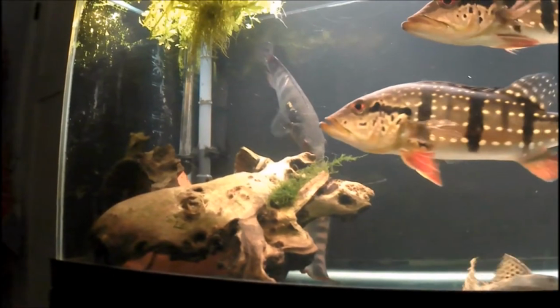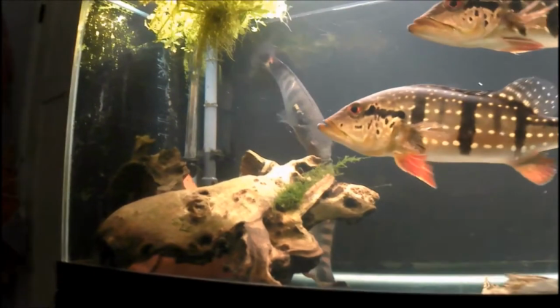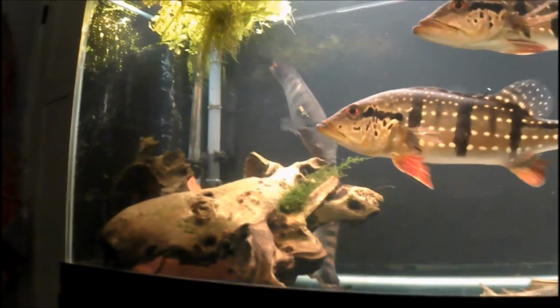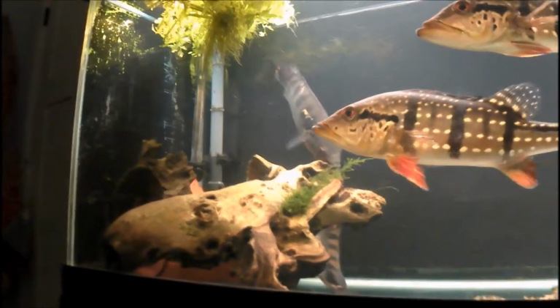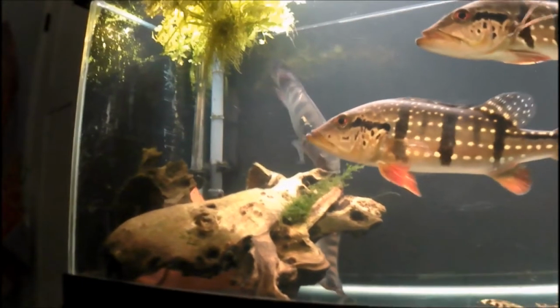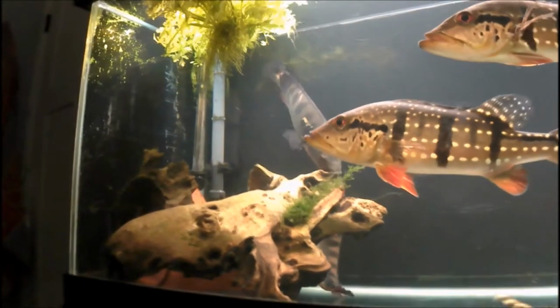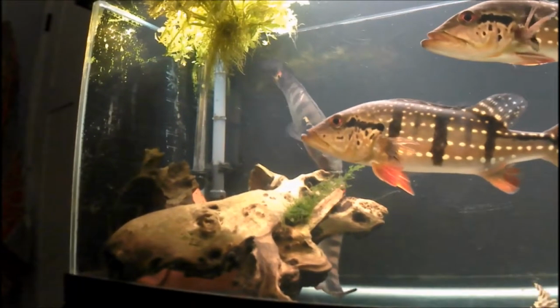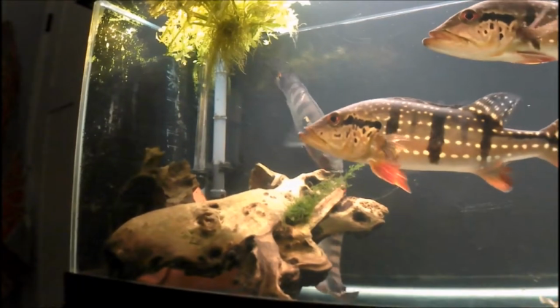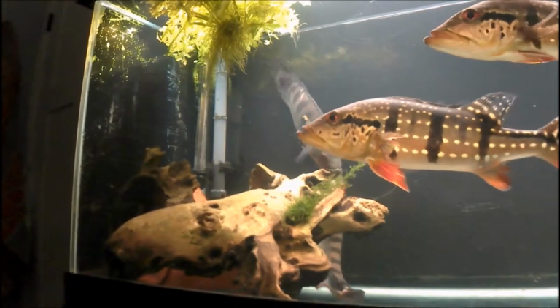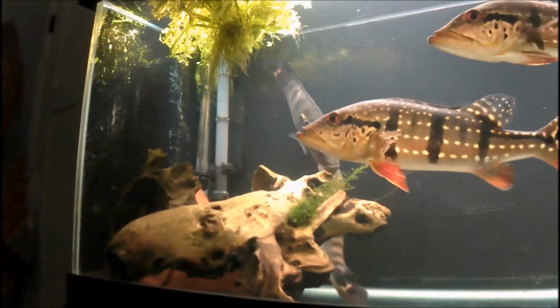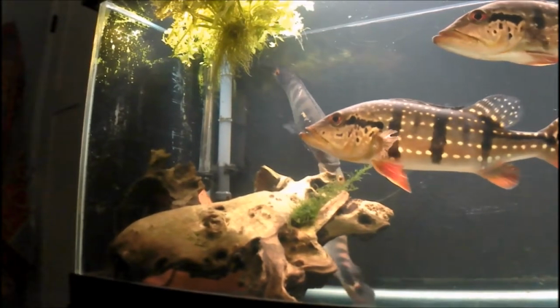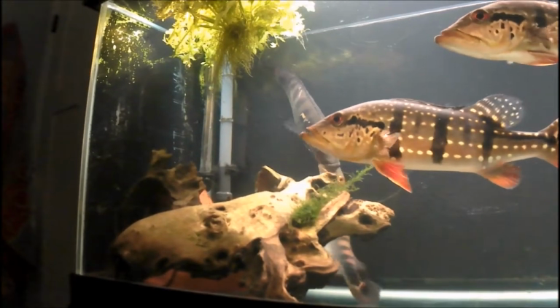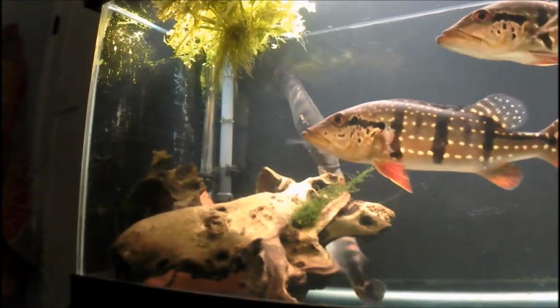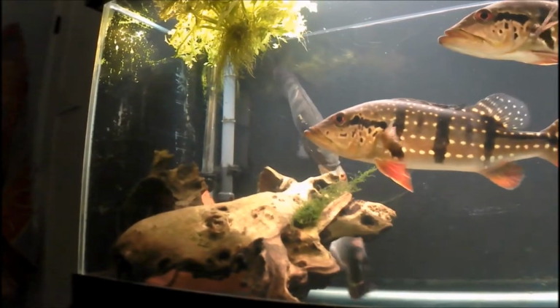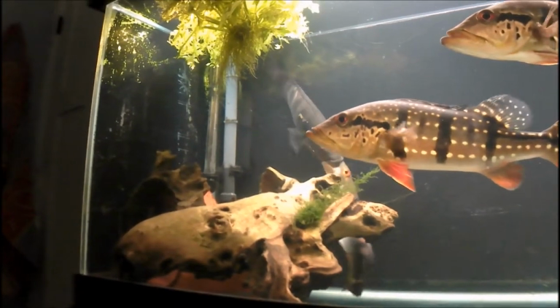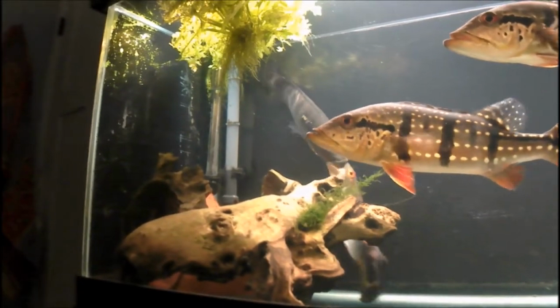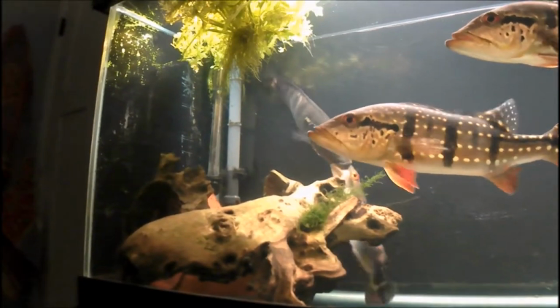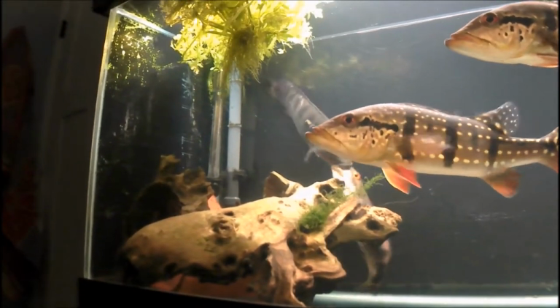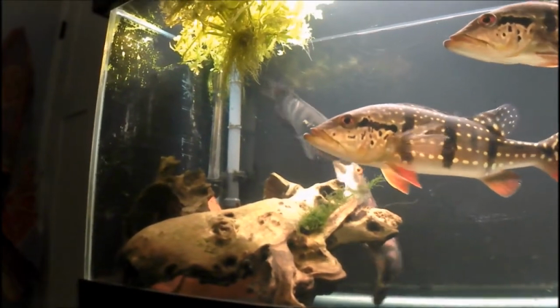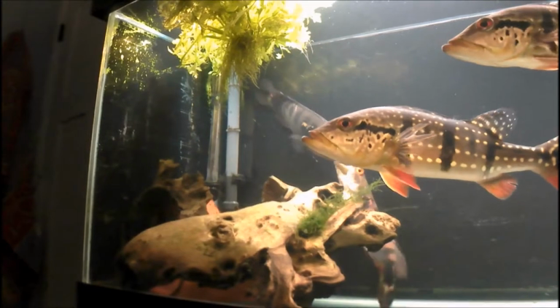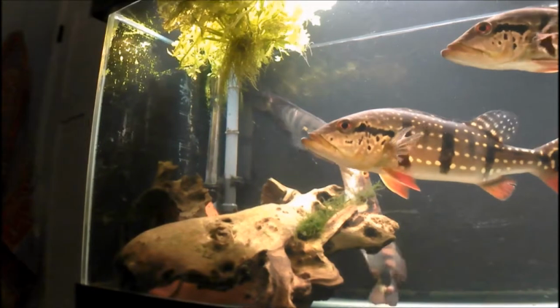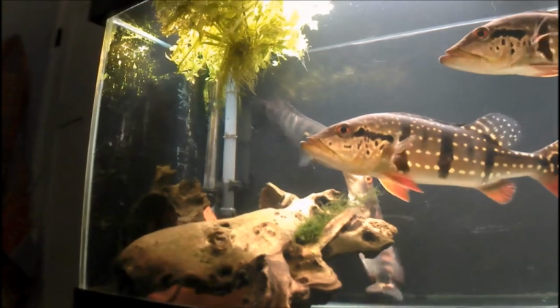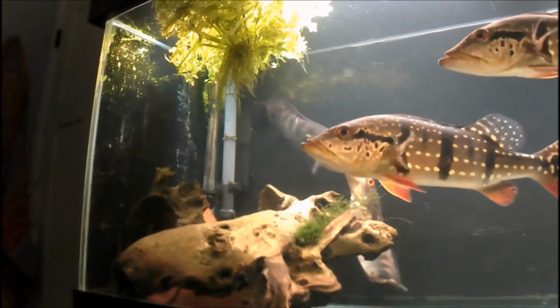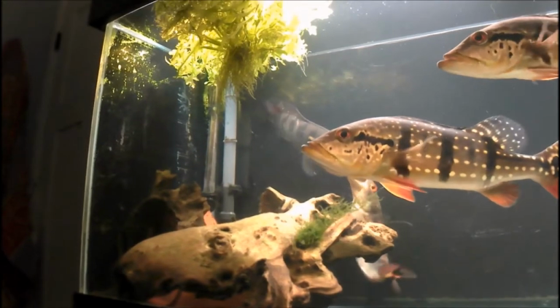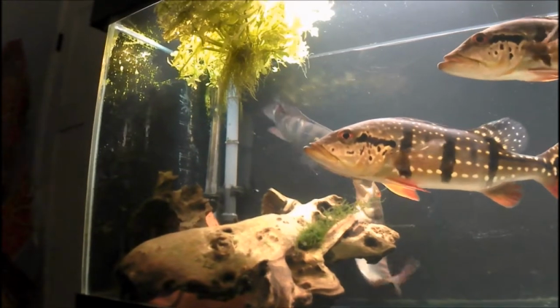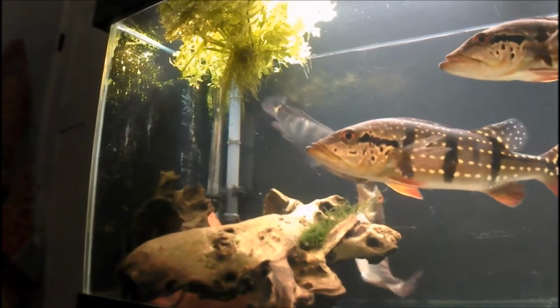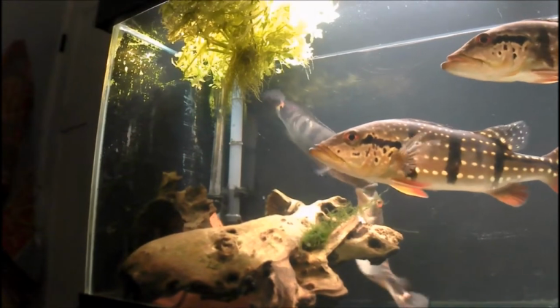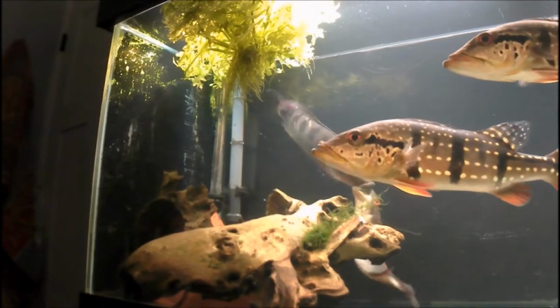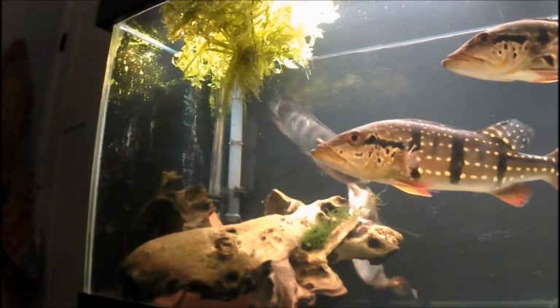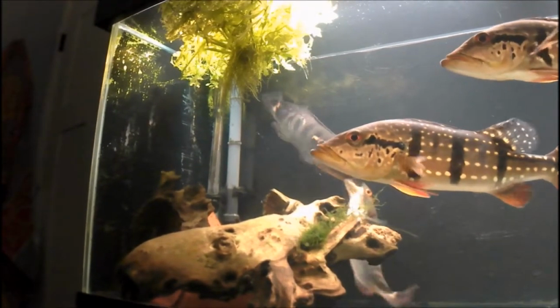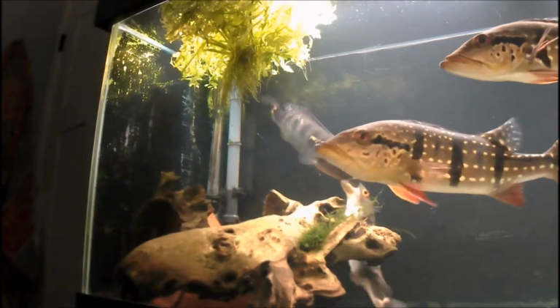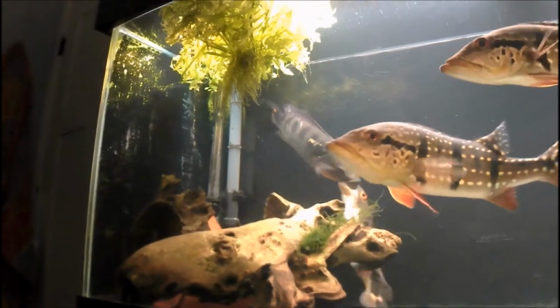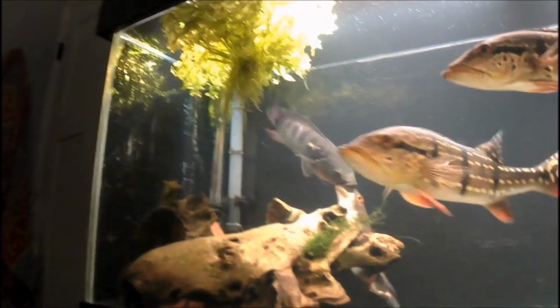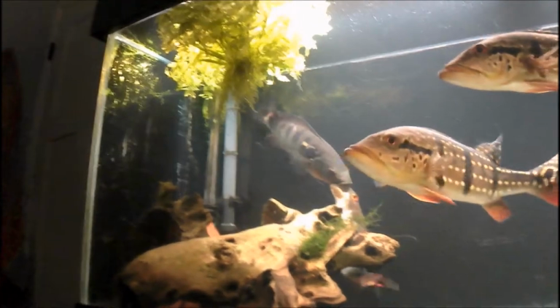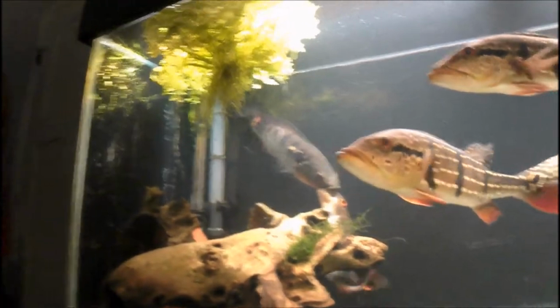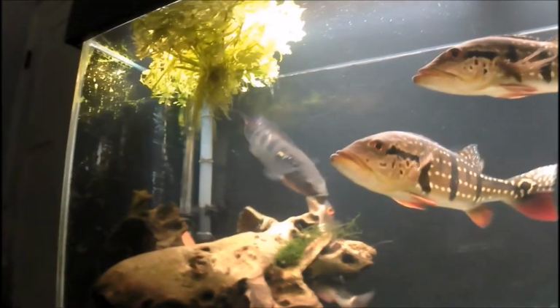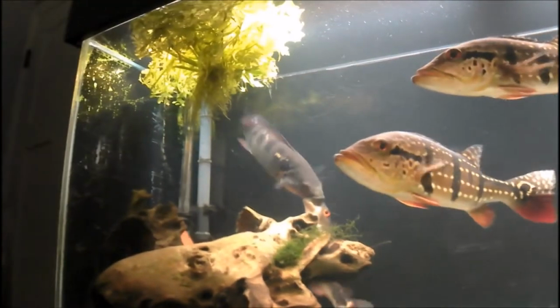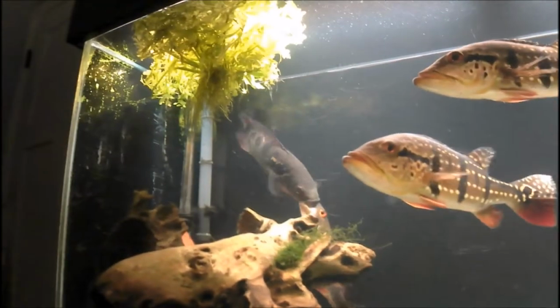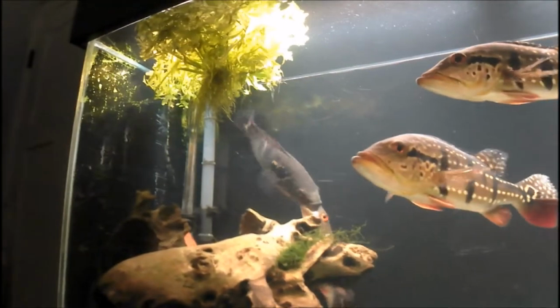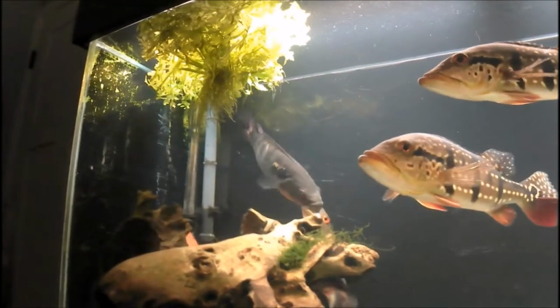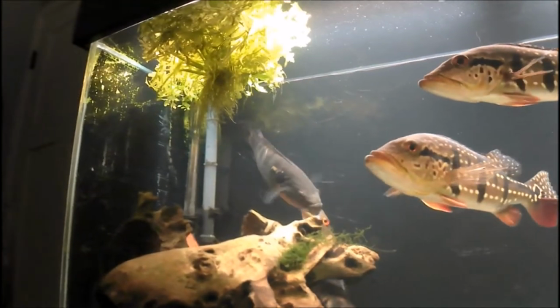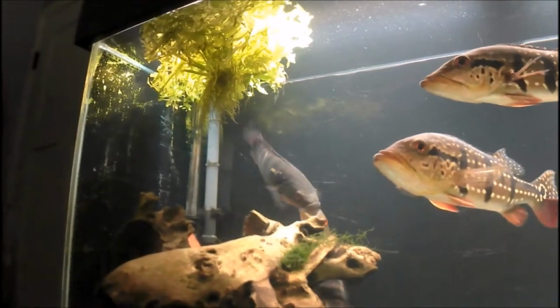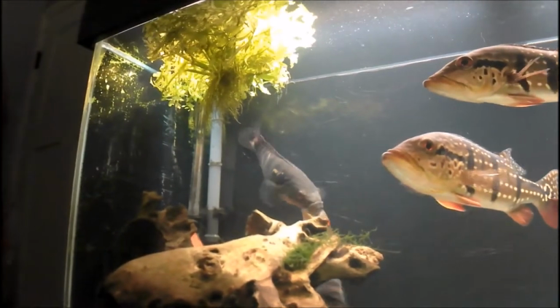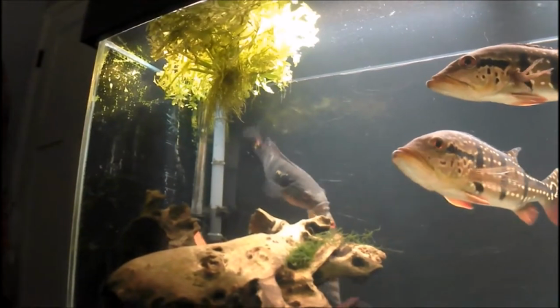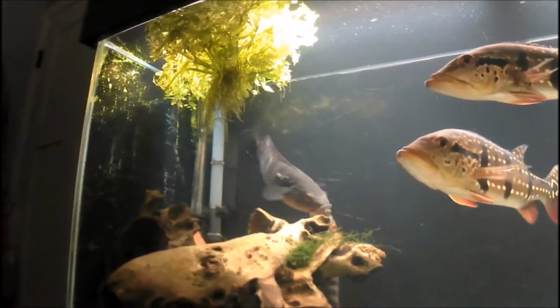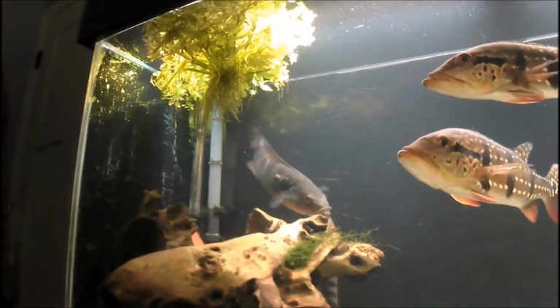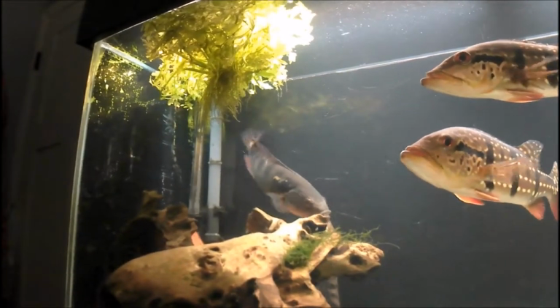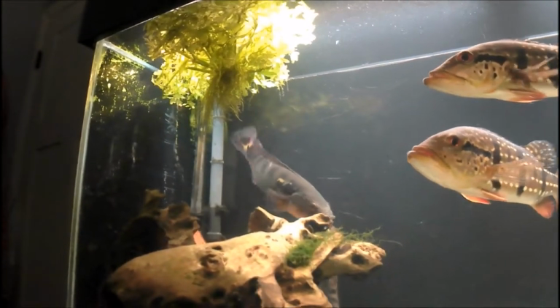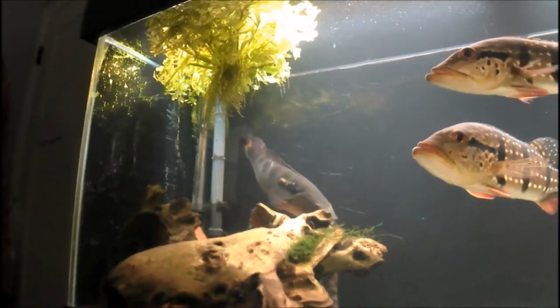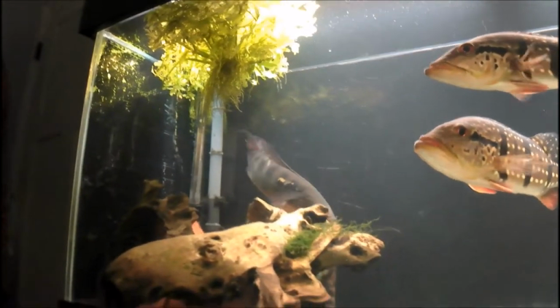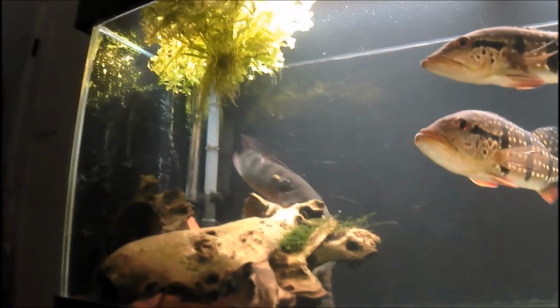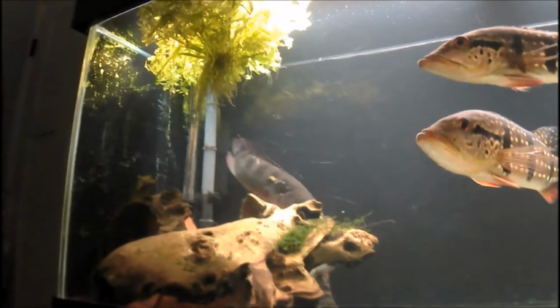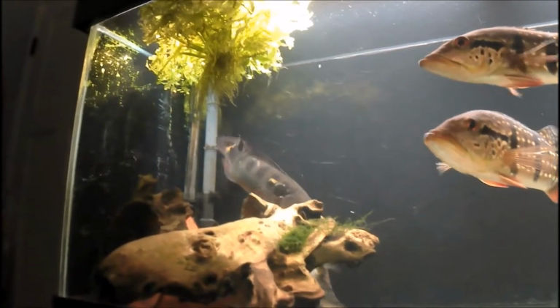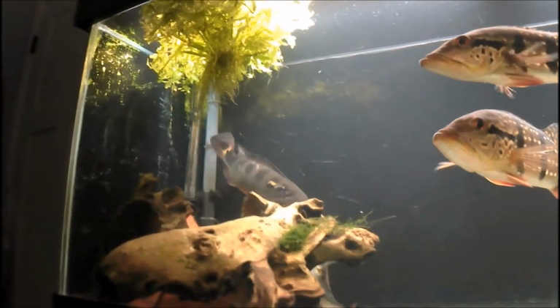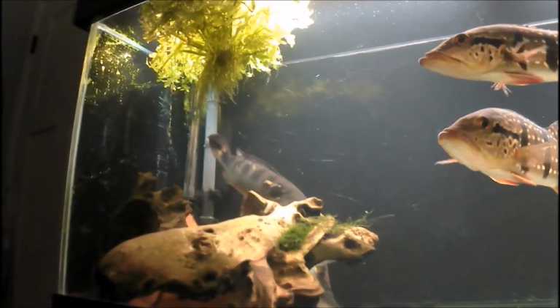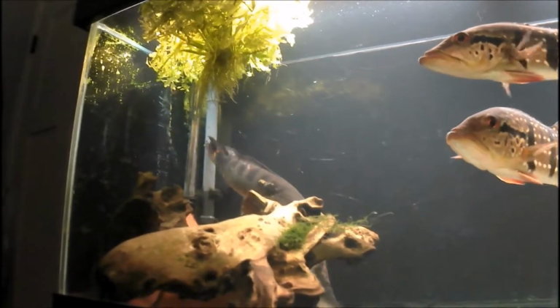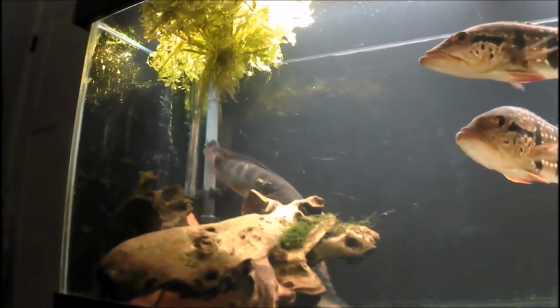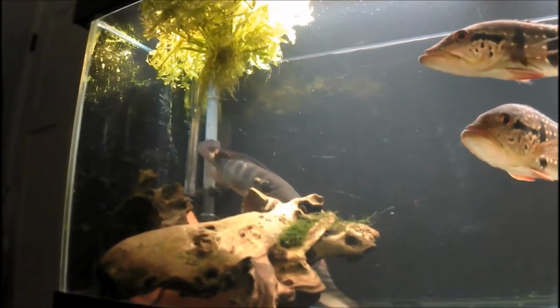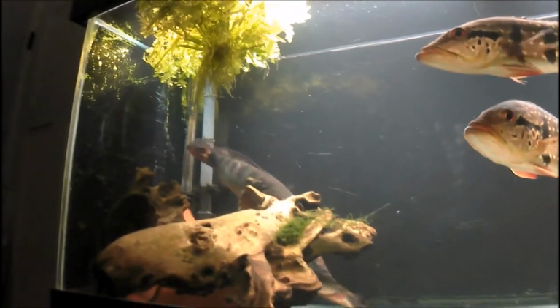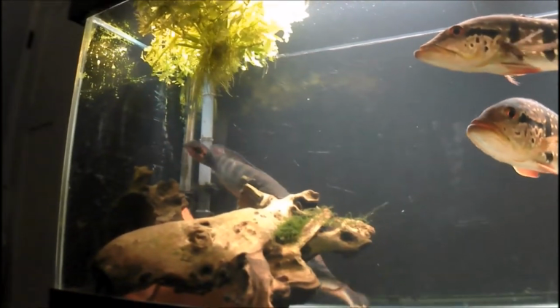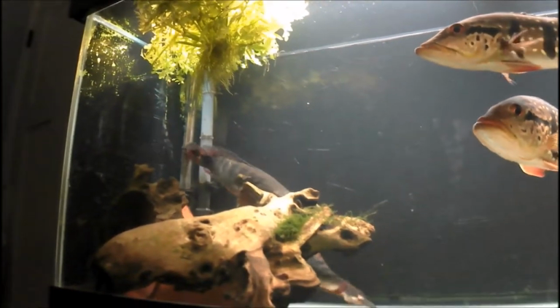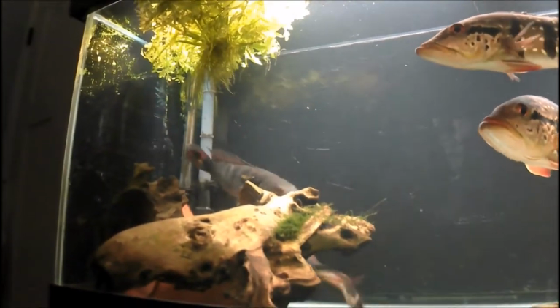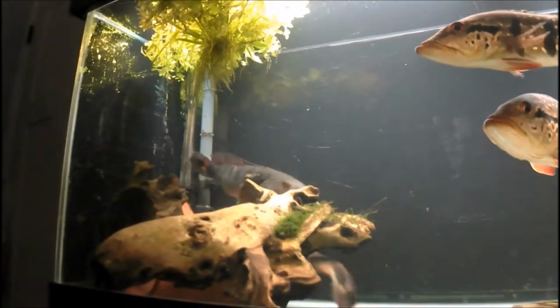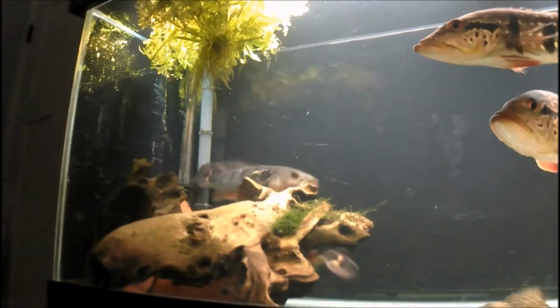Sorry it's not more footage. It's hard to capture sometimes, but that's it. Enjoy and pike on.